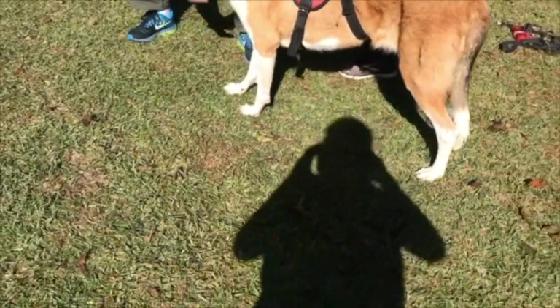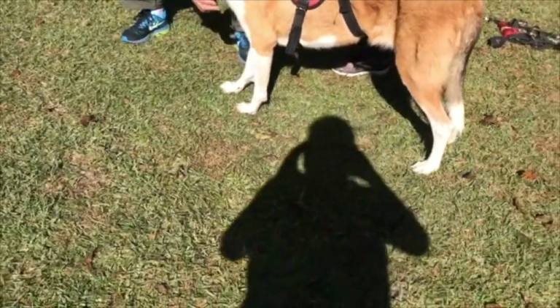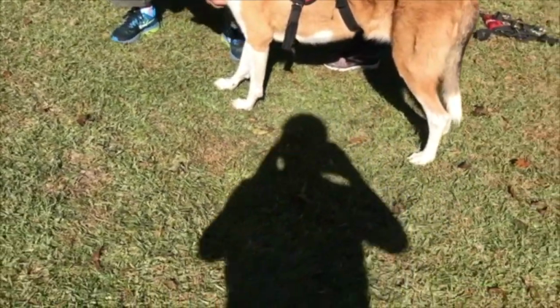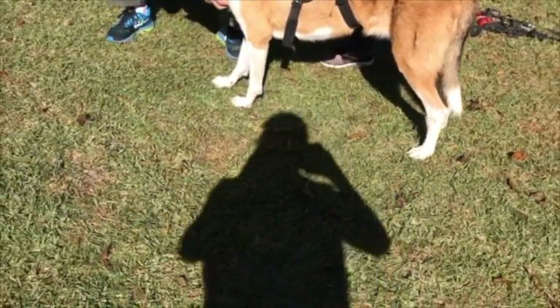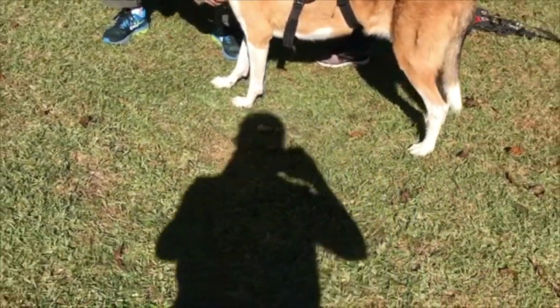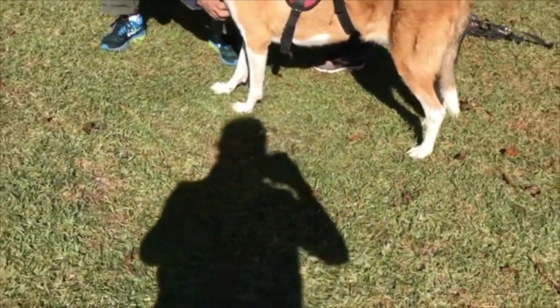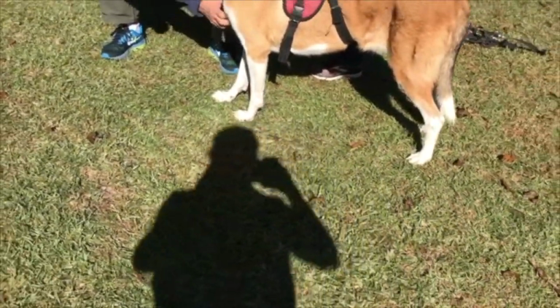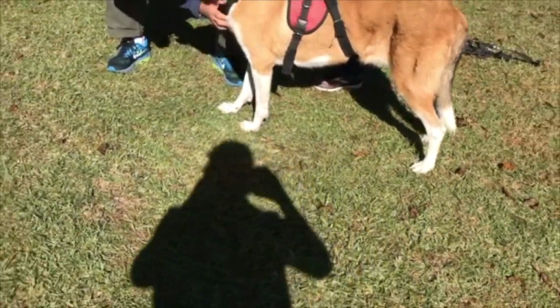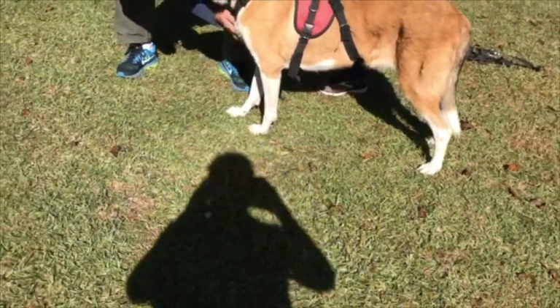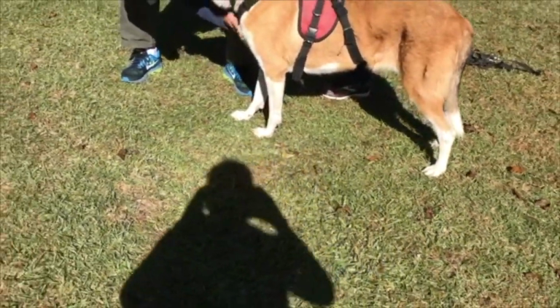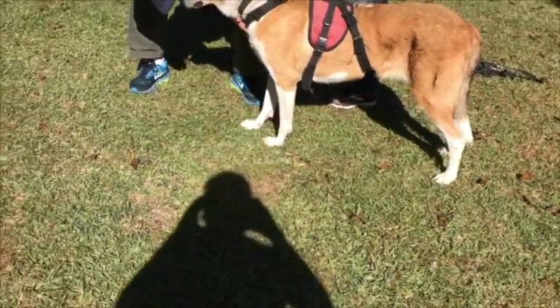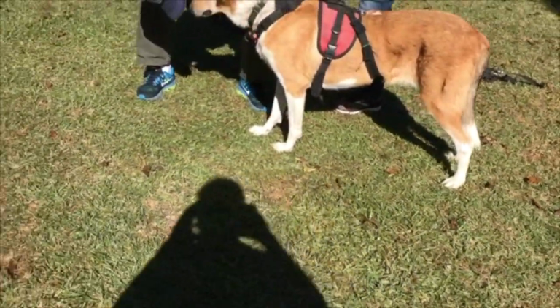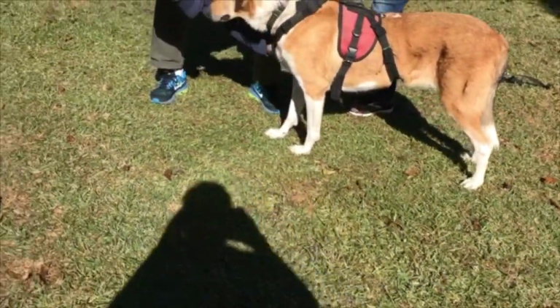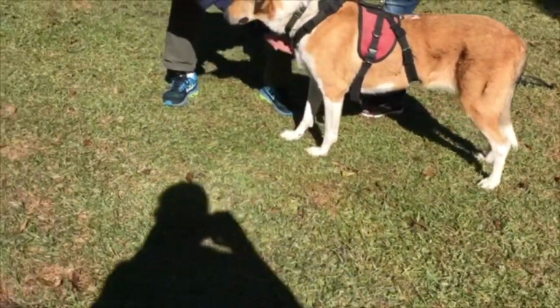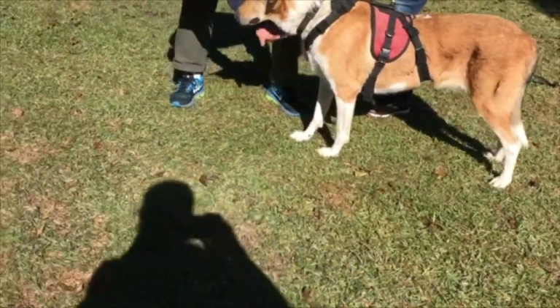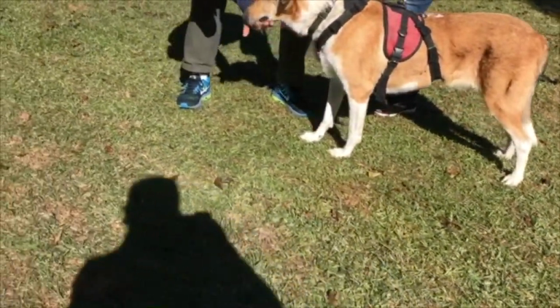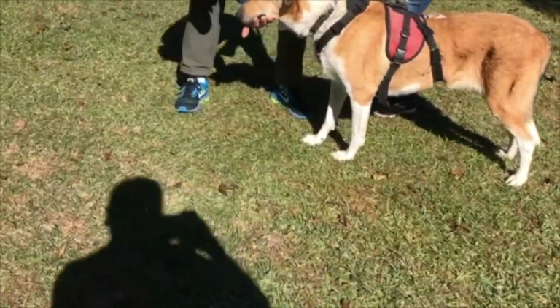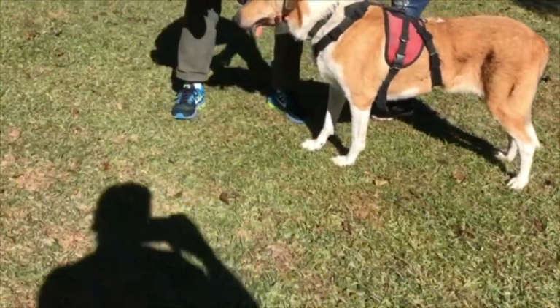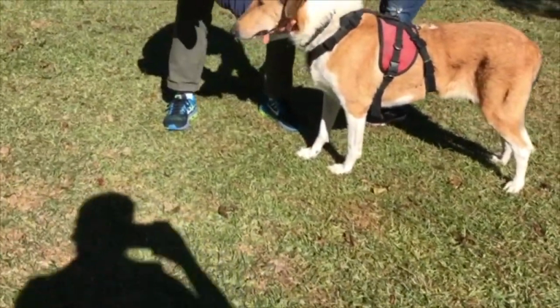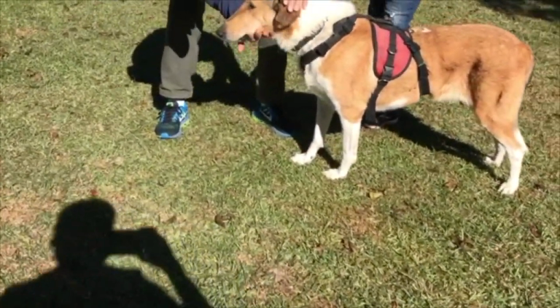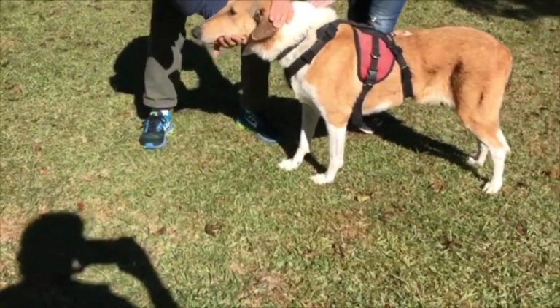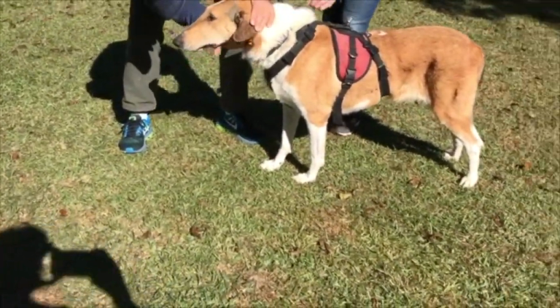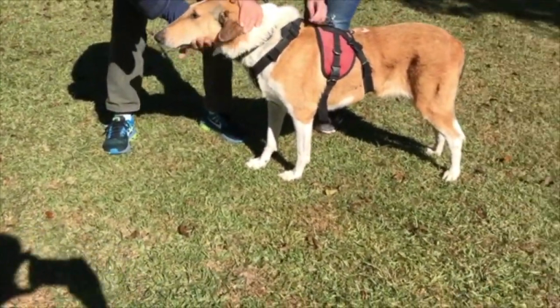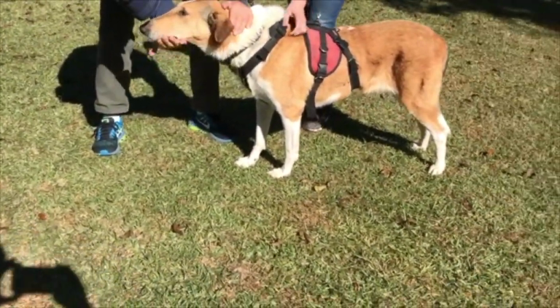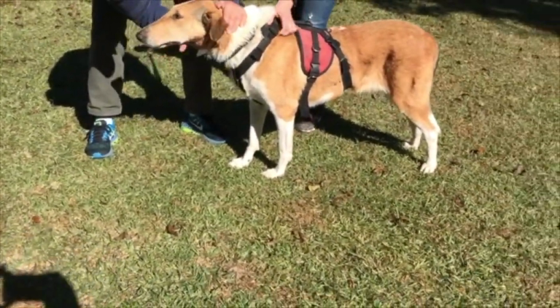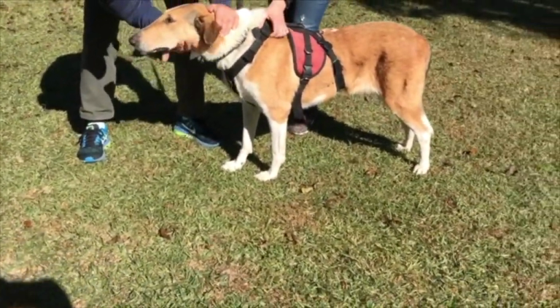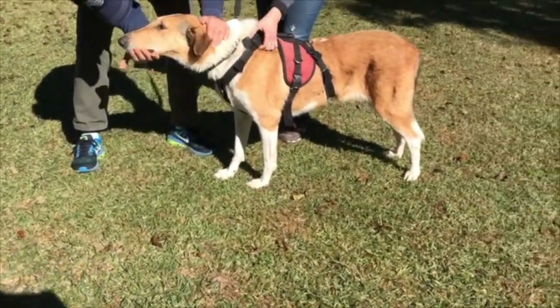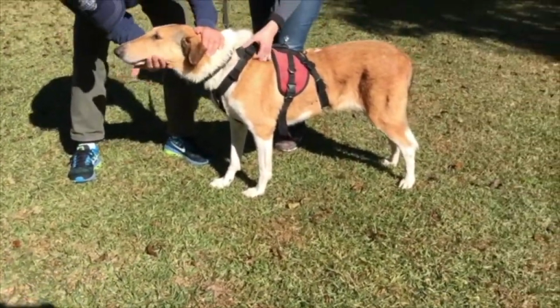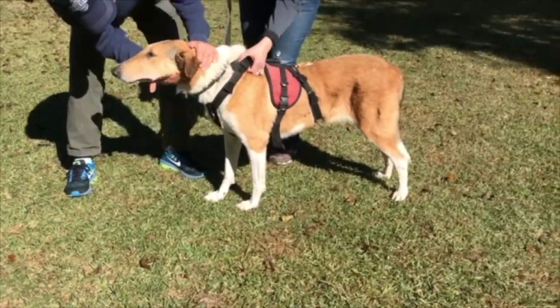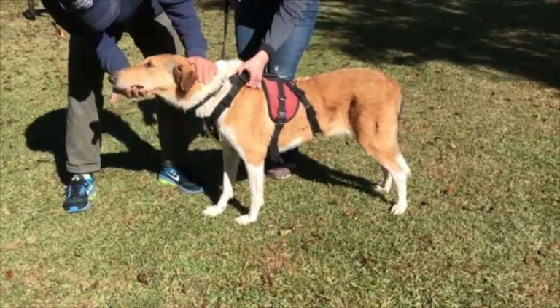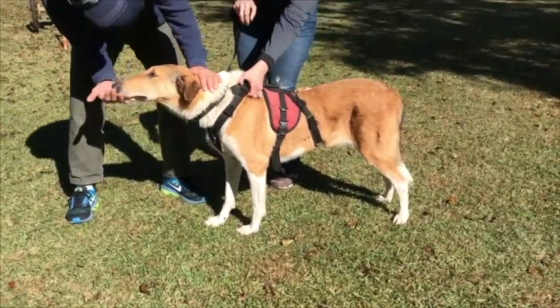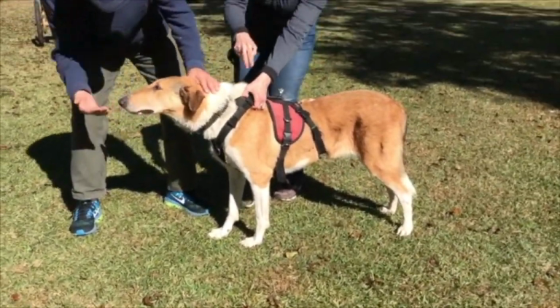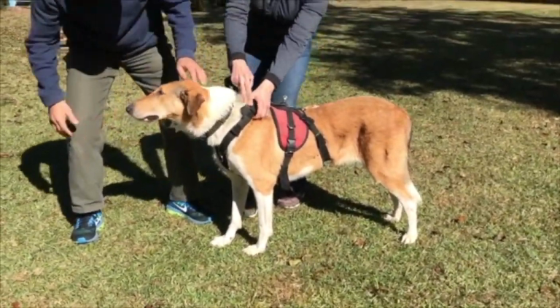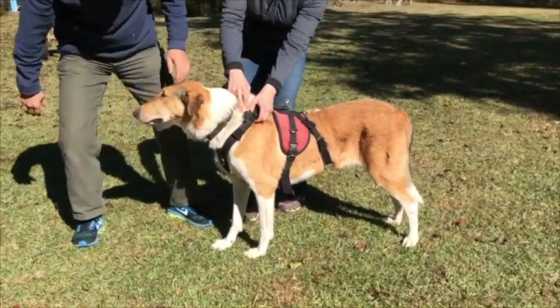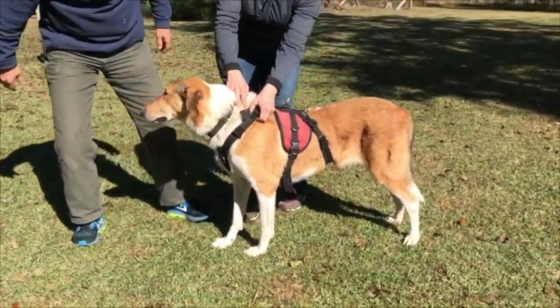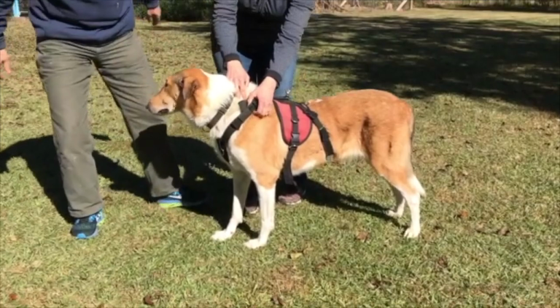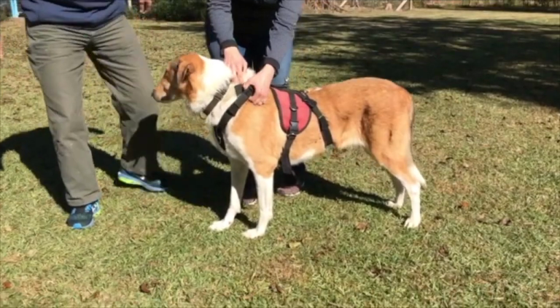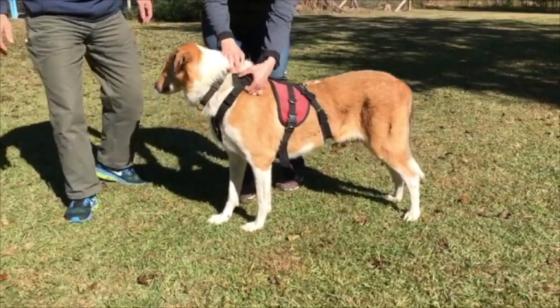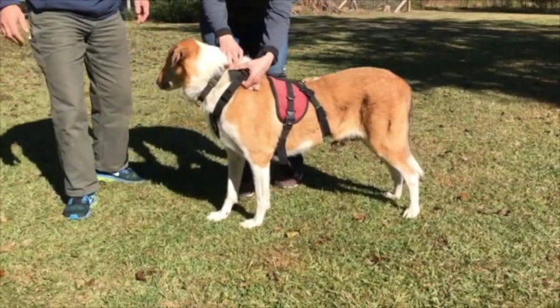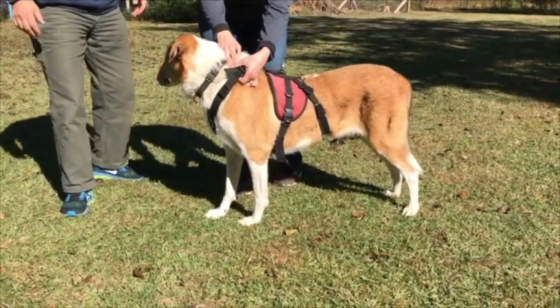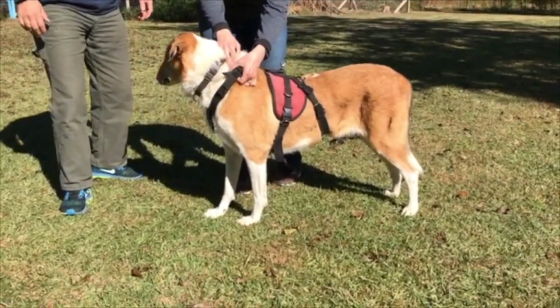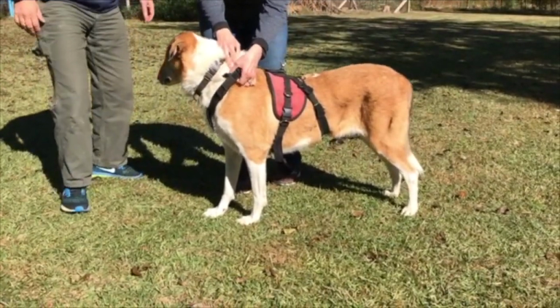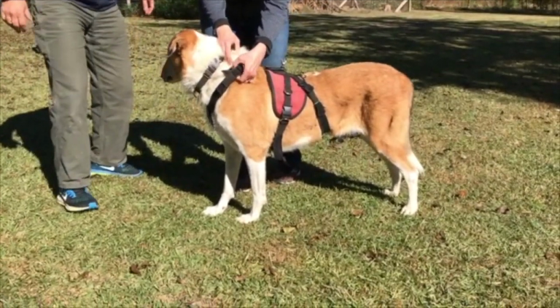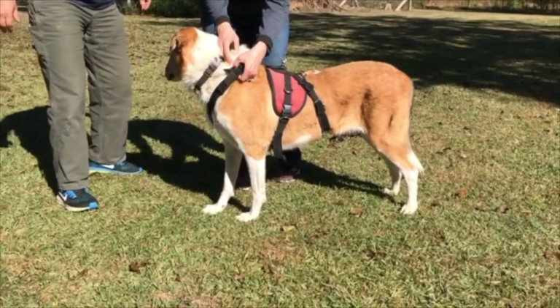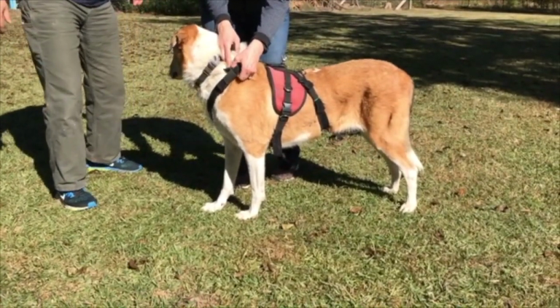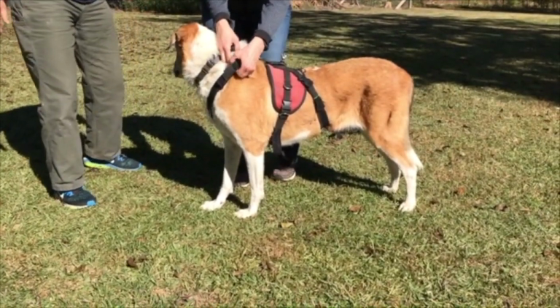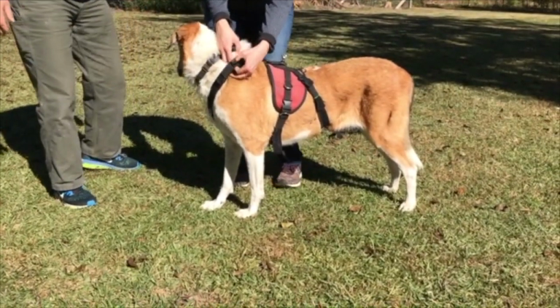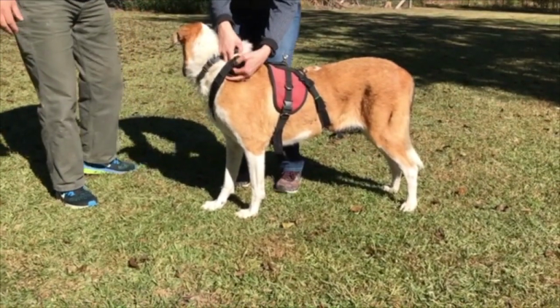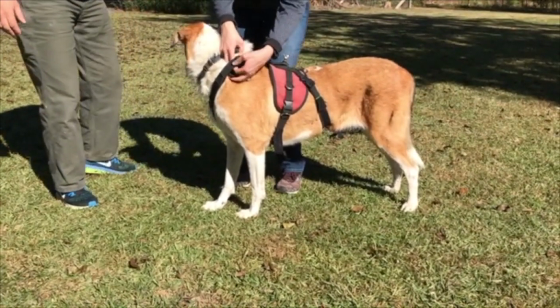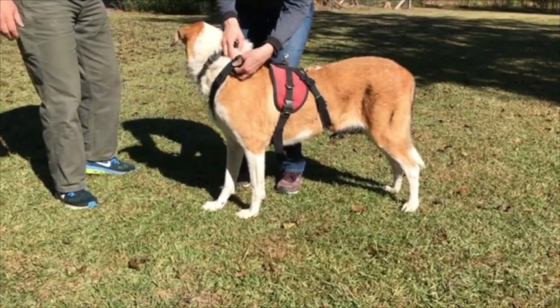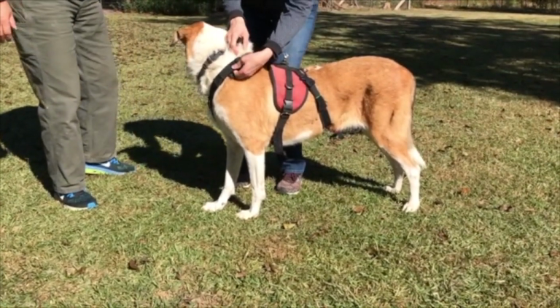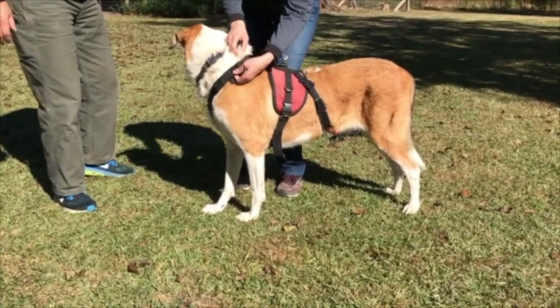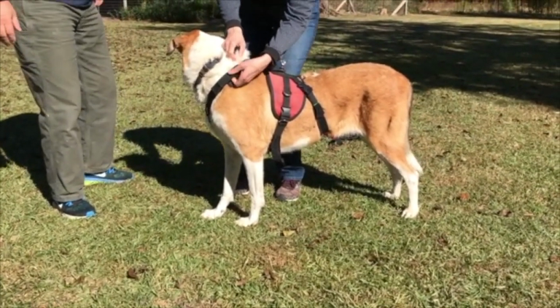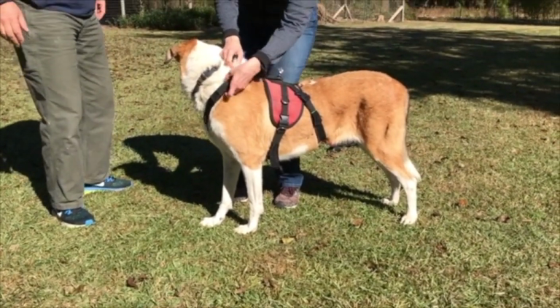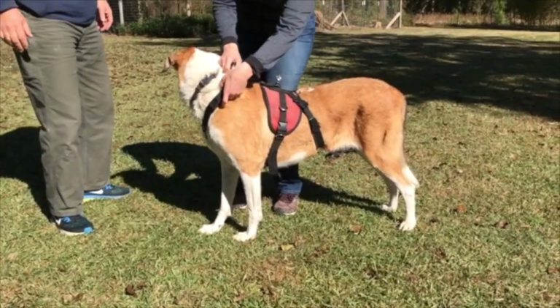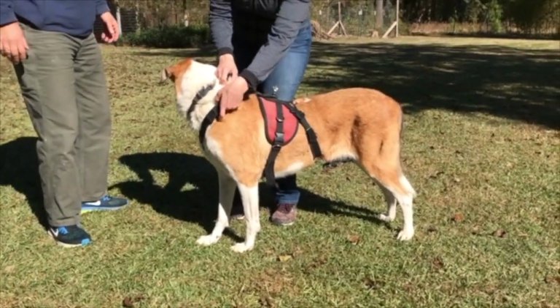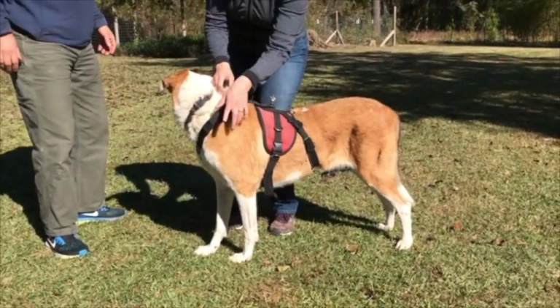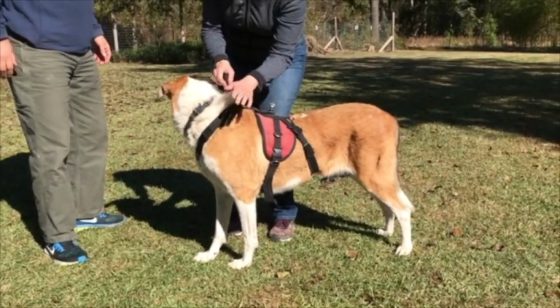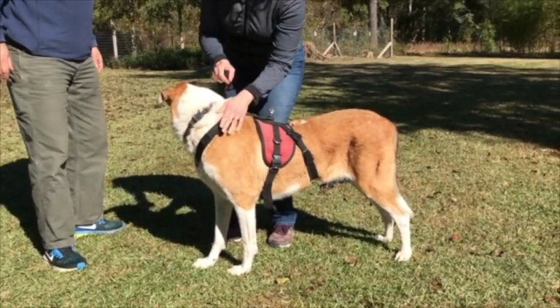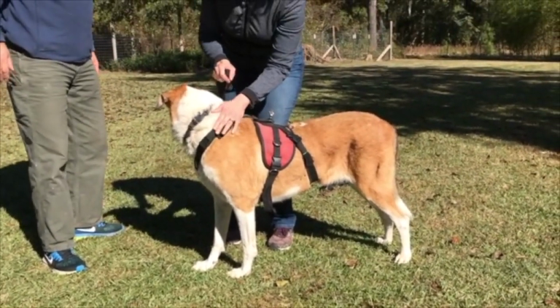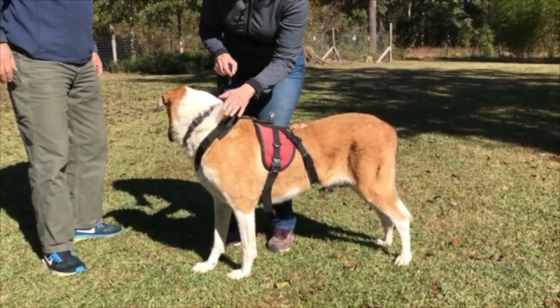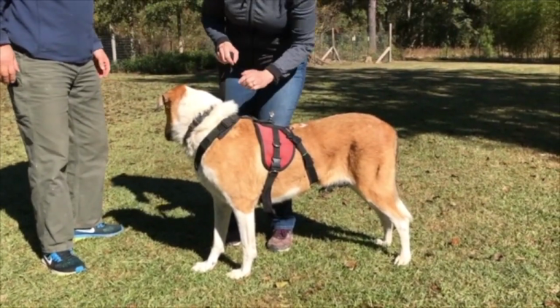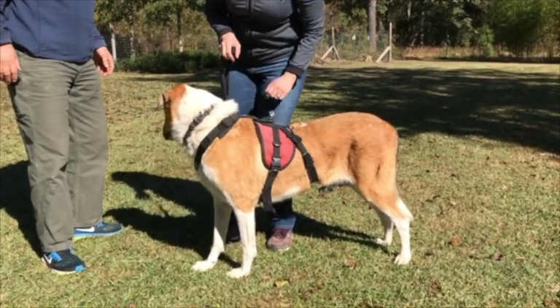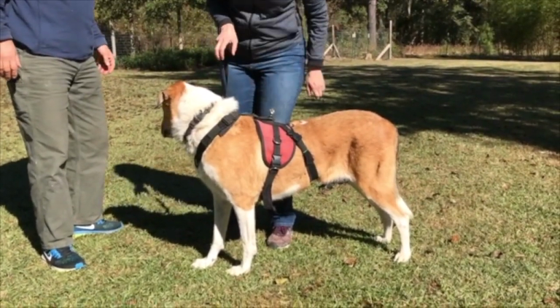Let's make sure this is centered — that looks good. The dog's ready to go. Tuck these in so they don't irritate him.